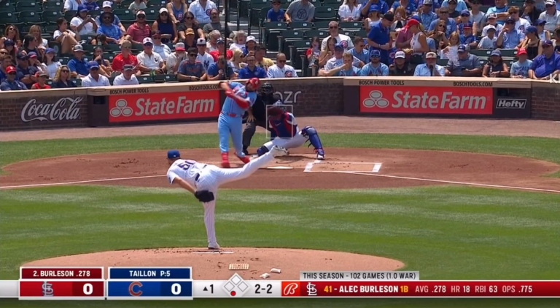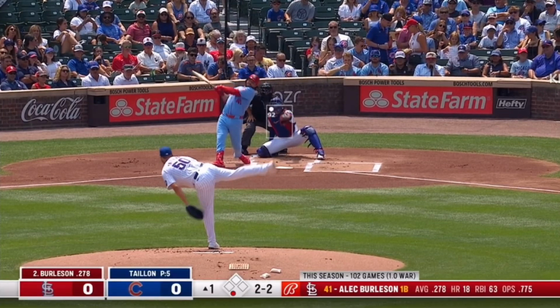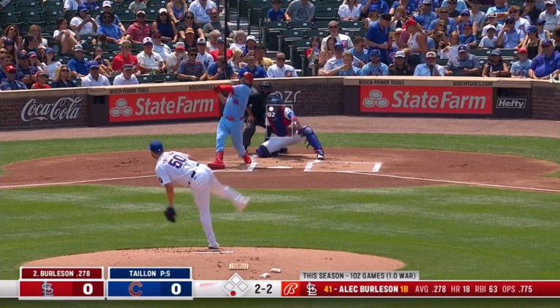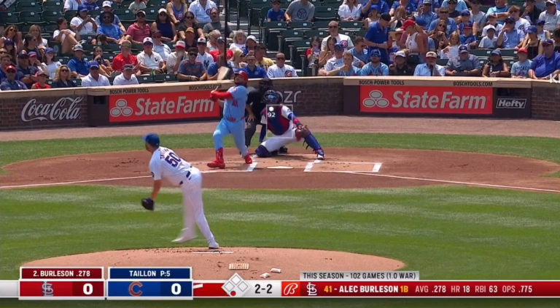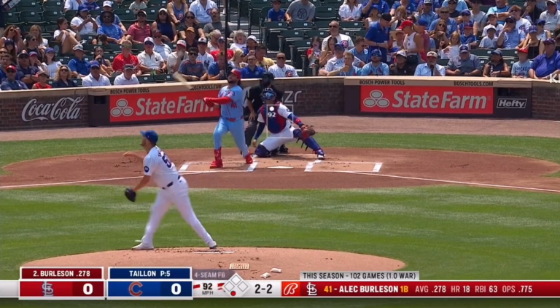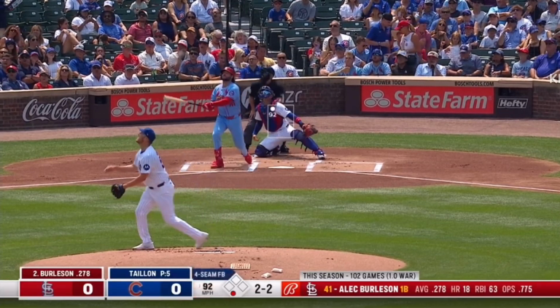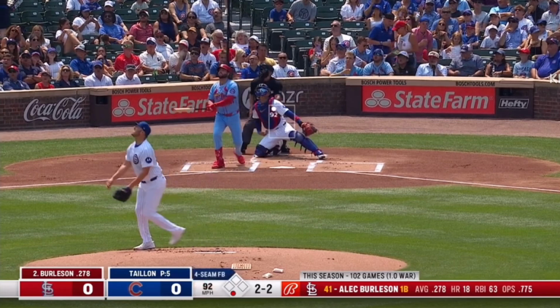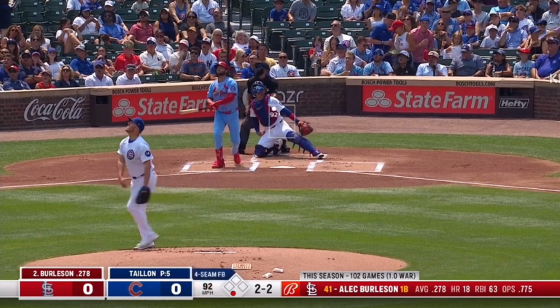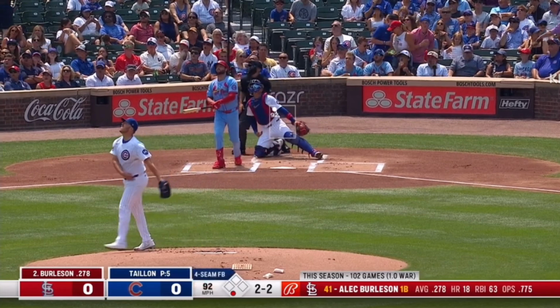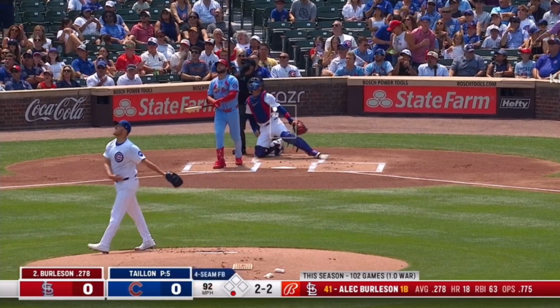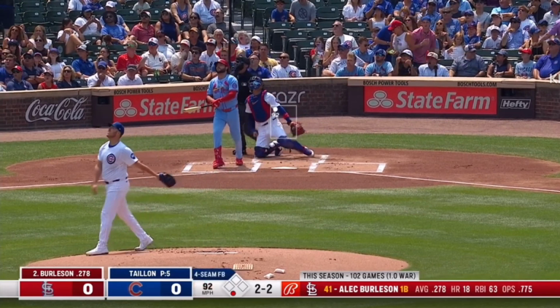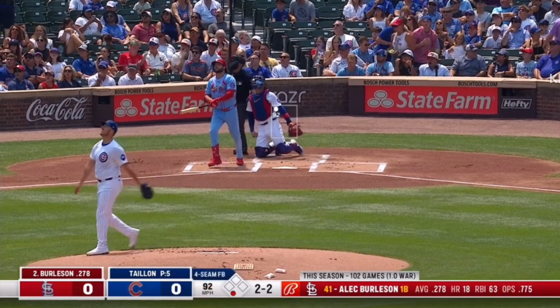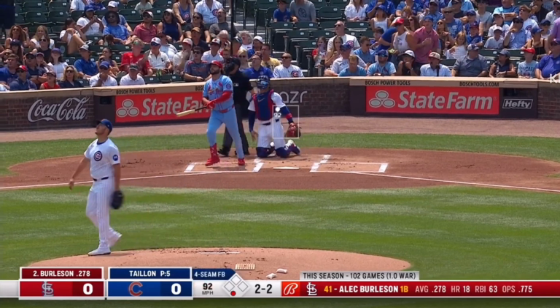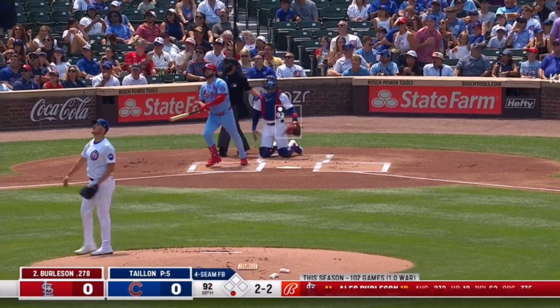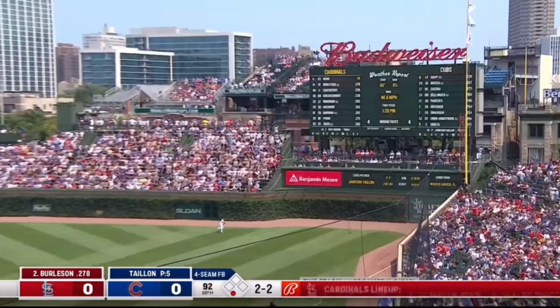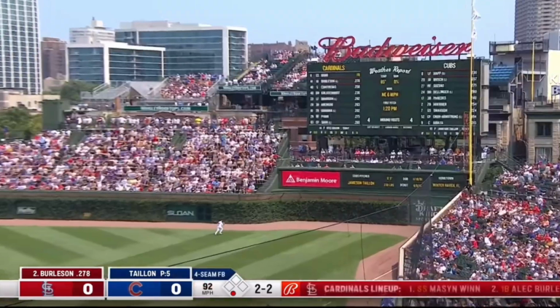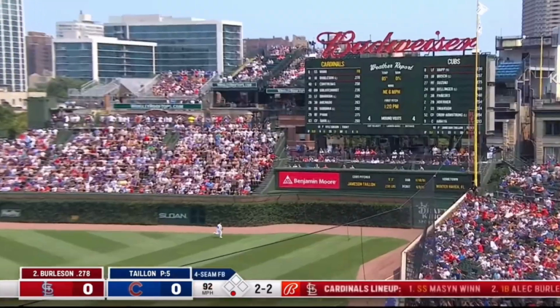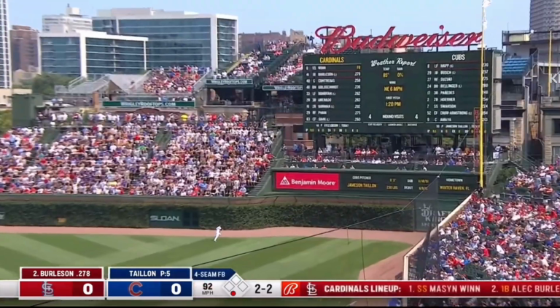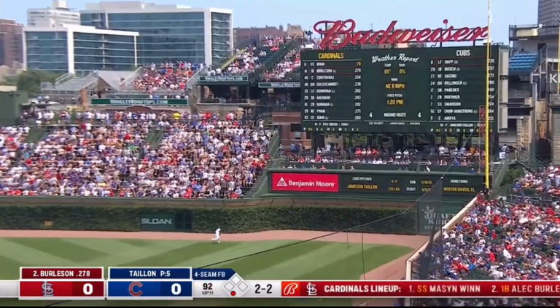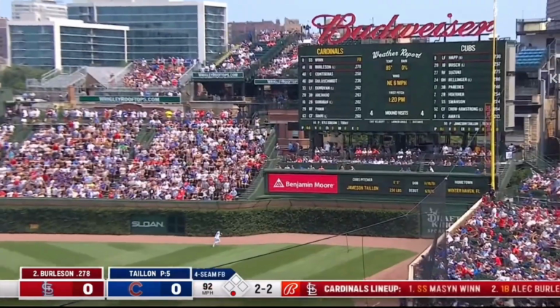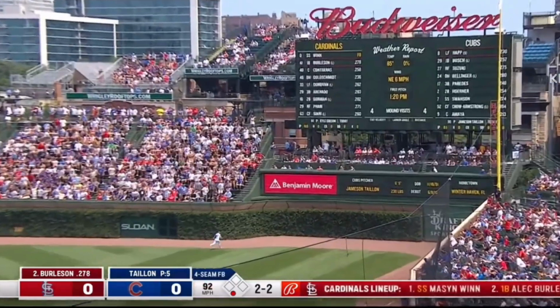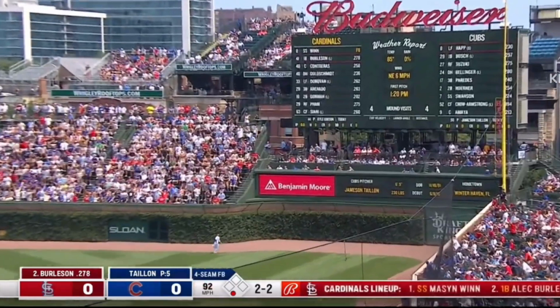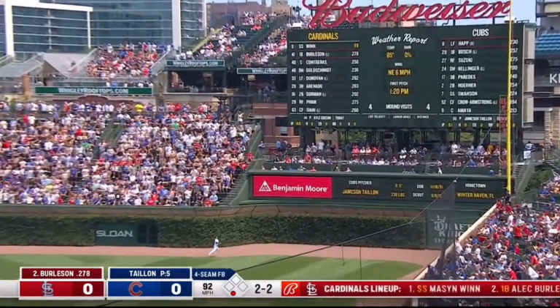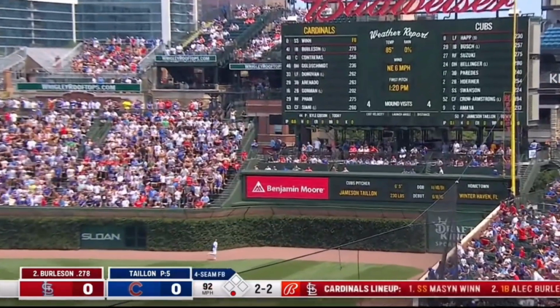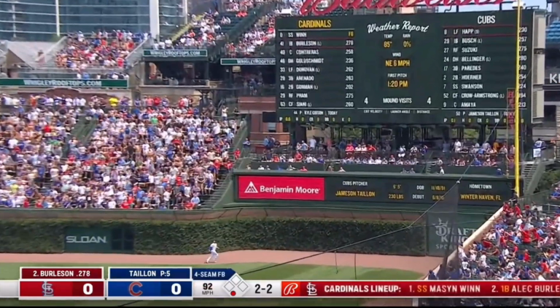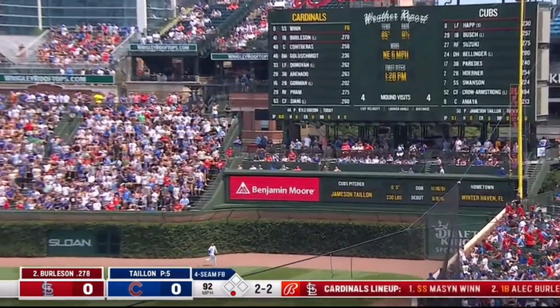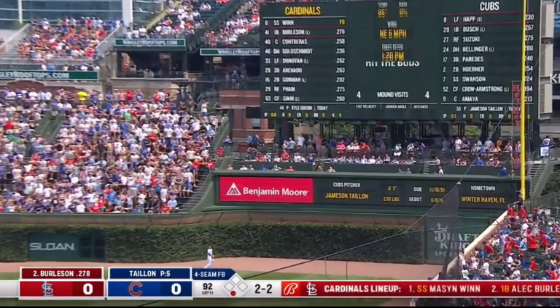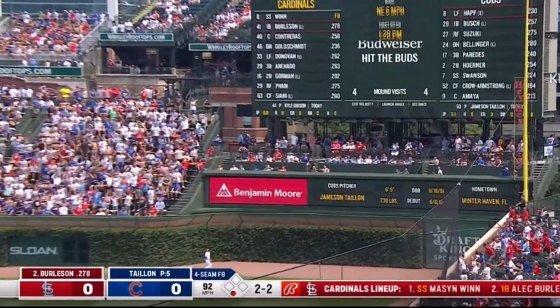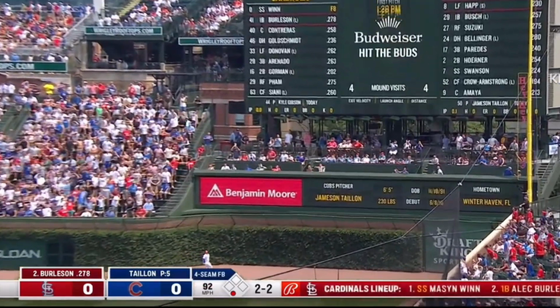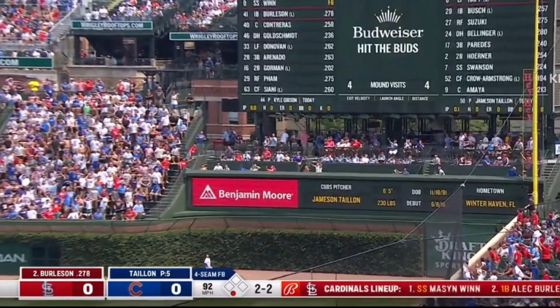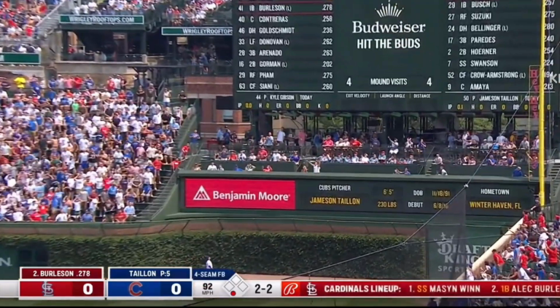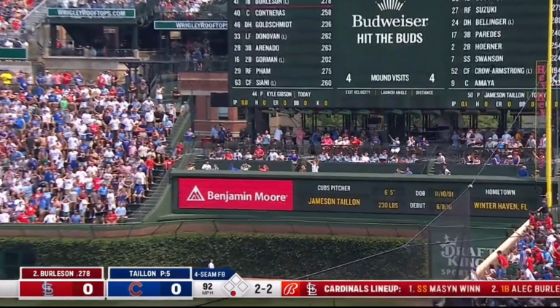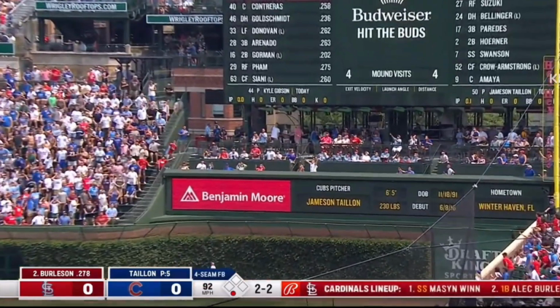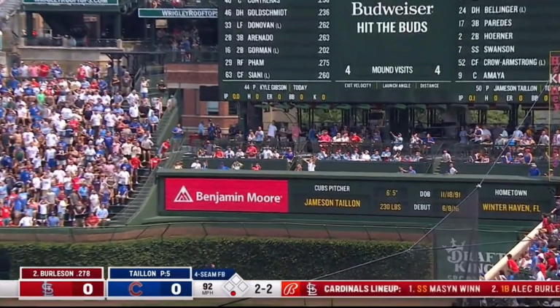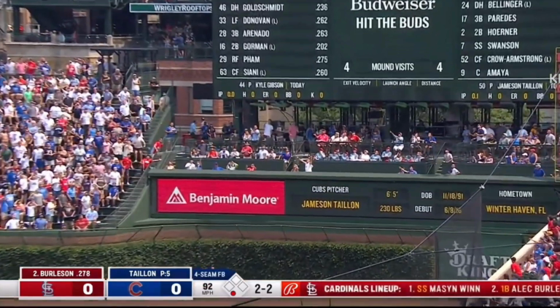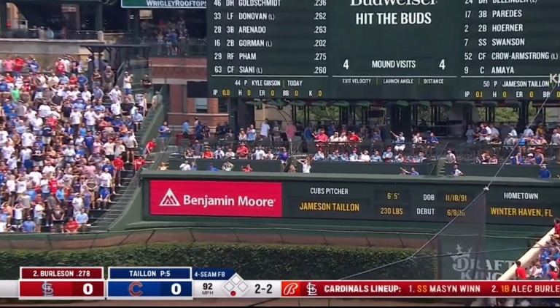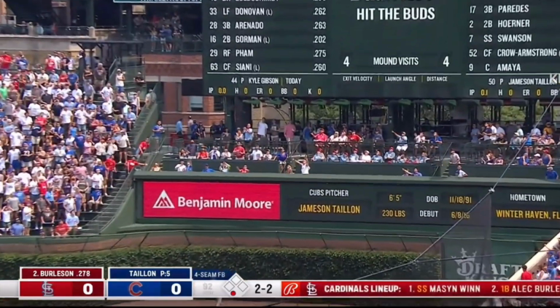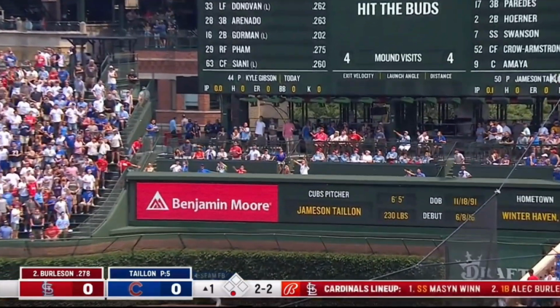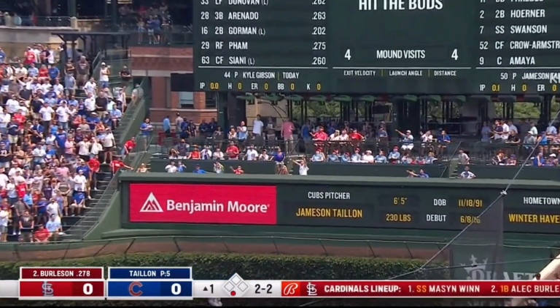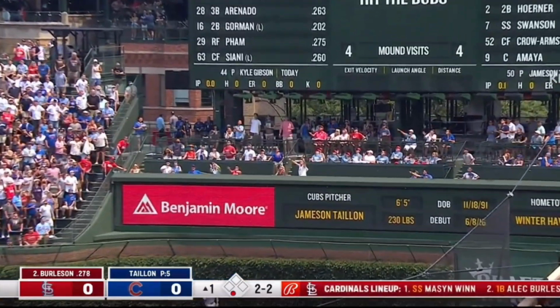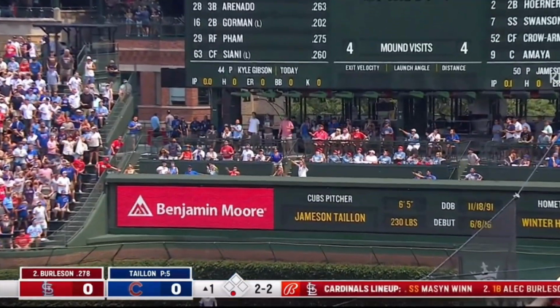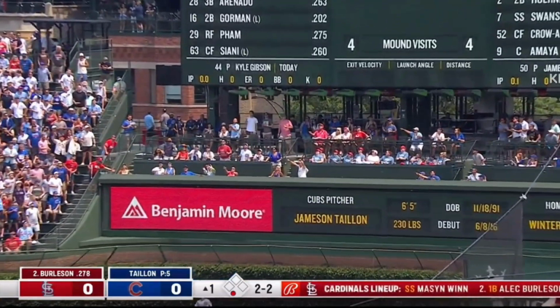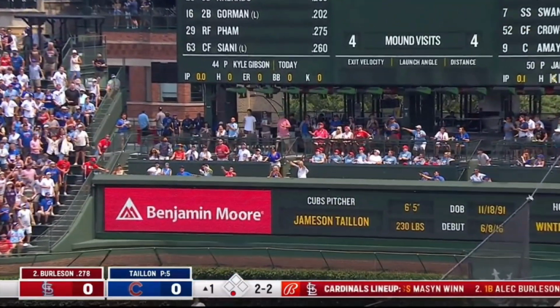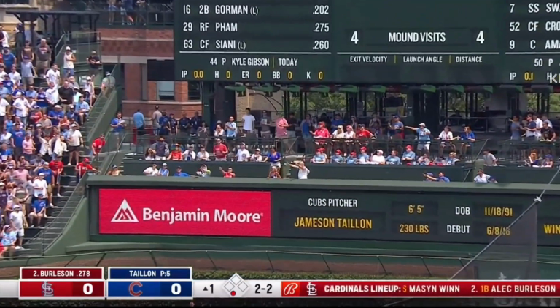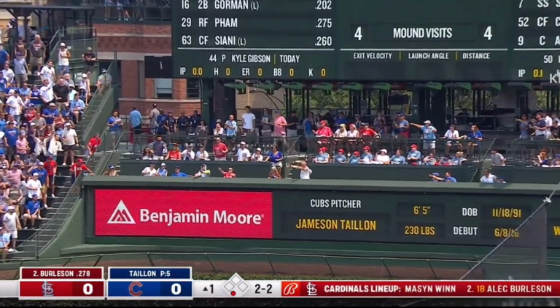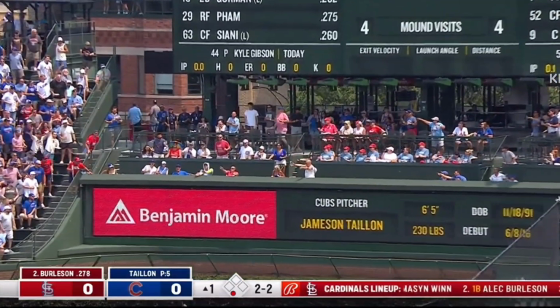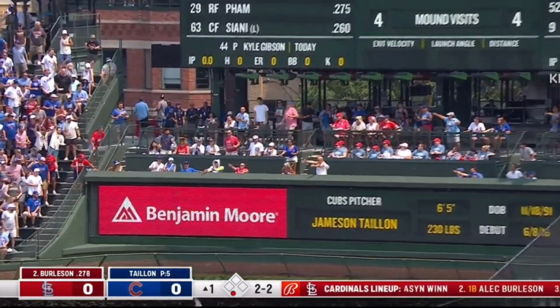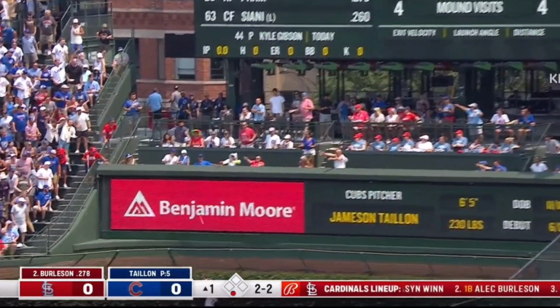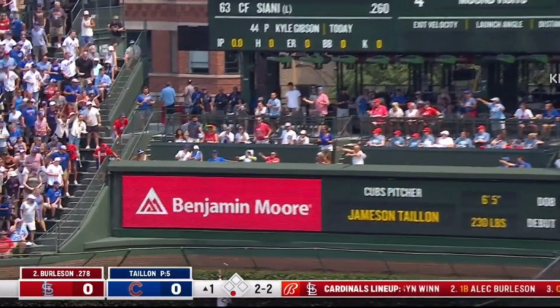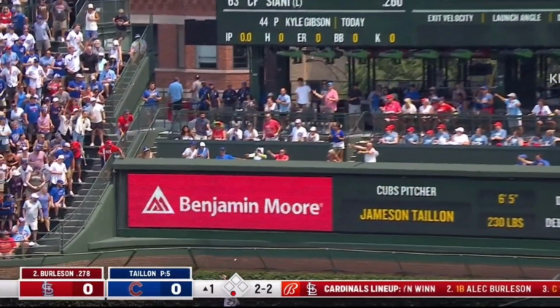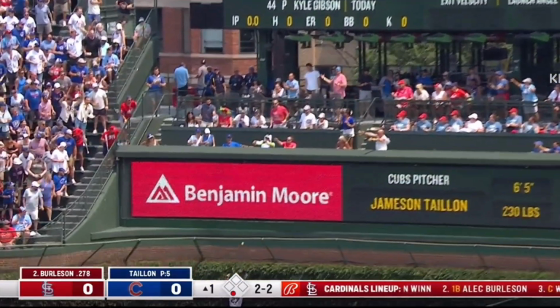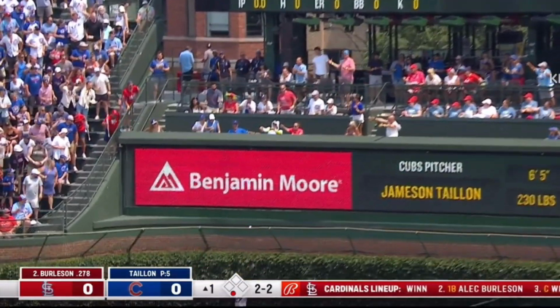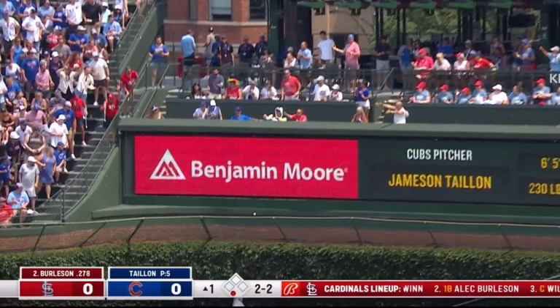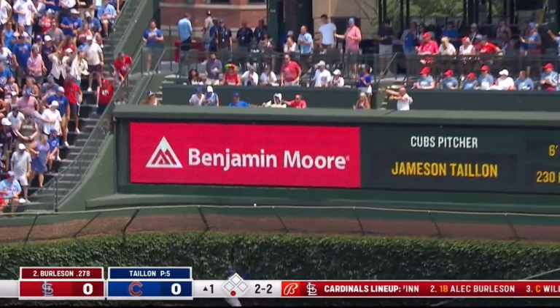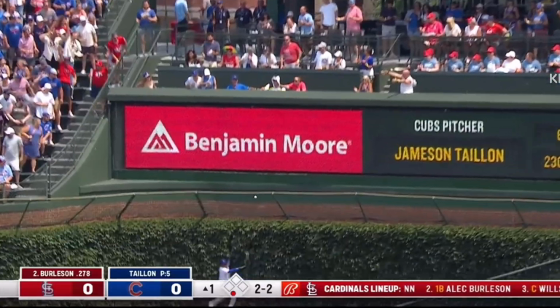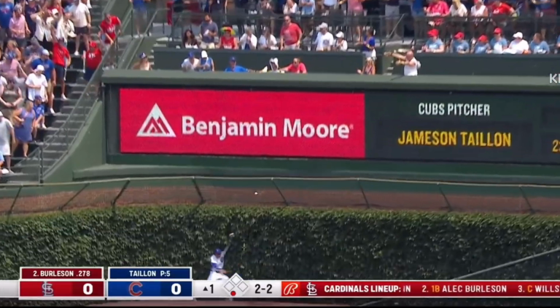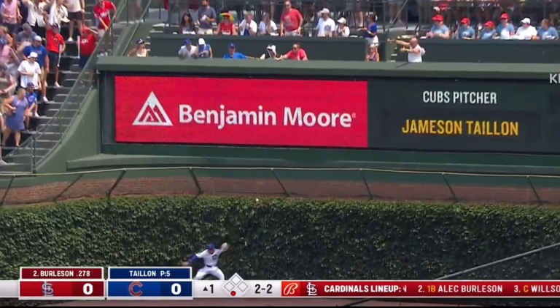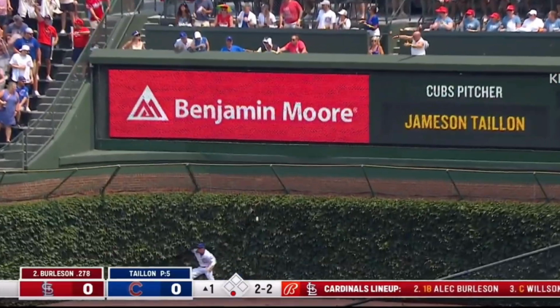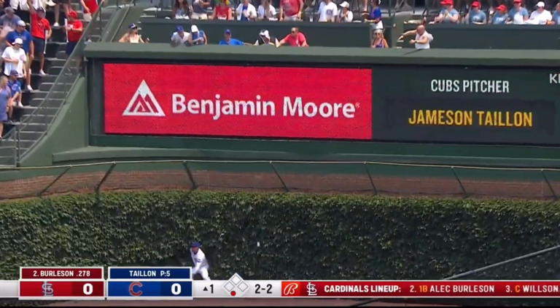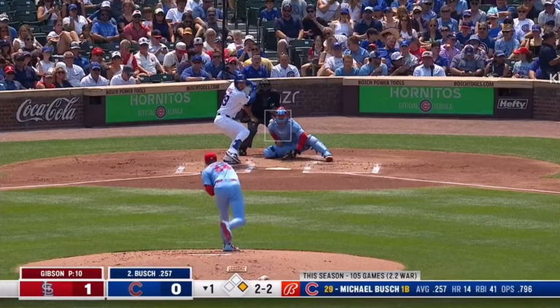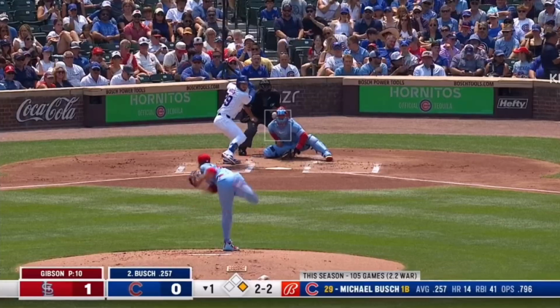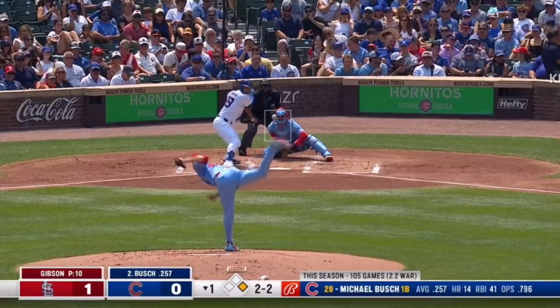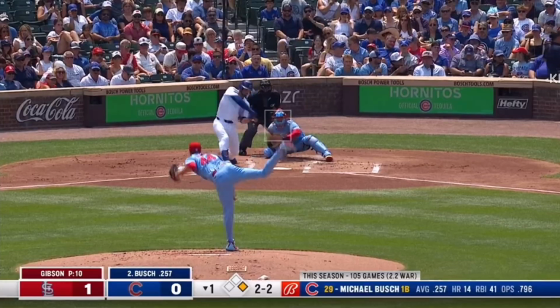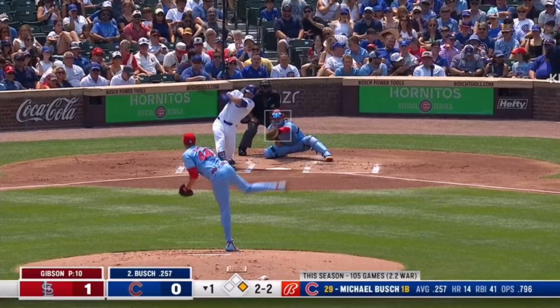Swing and a high fly ball, belted toward right. Suzuki on the run, in the well. Leaps up. Can't get it. That they have.